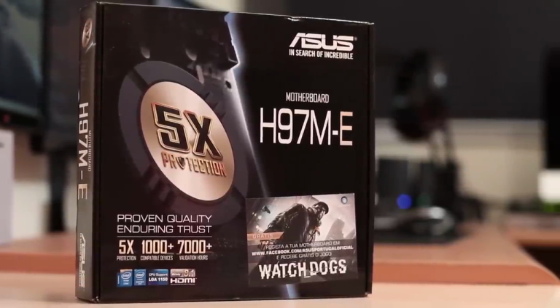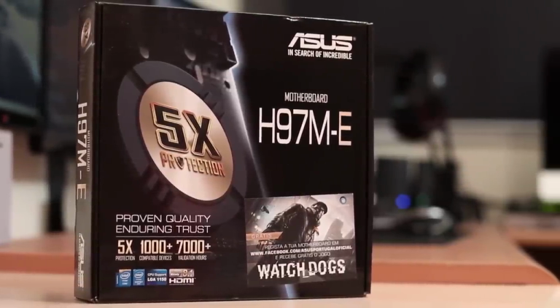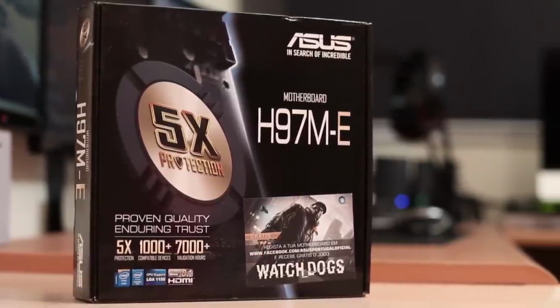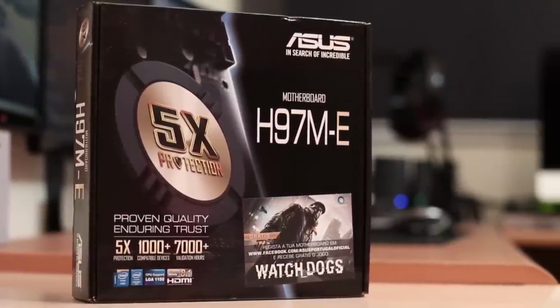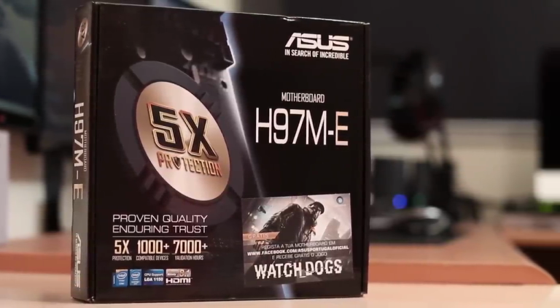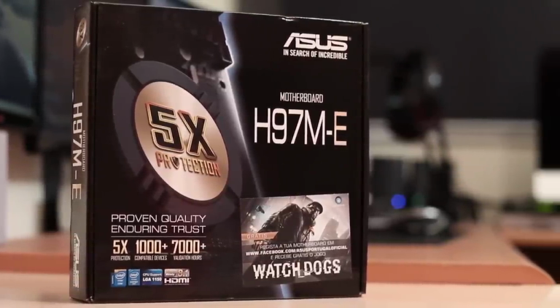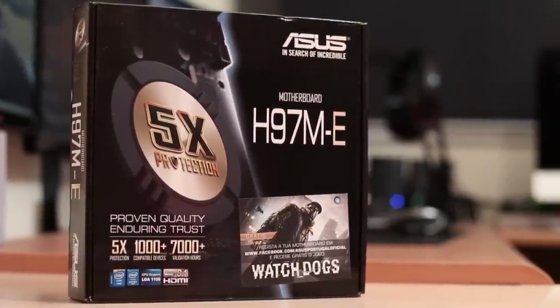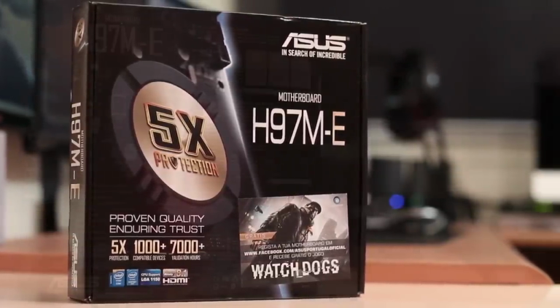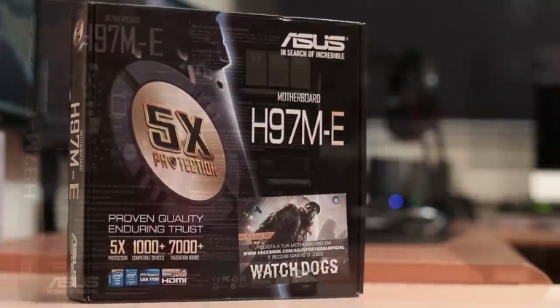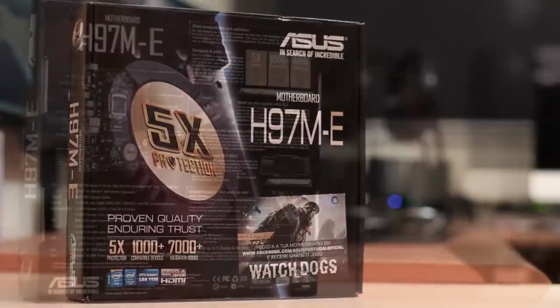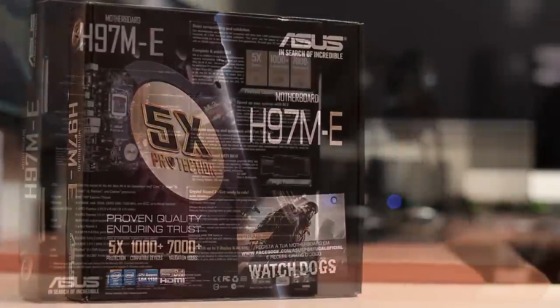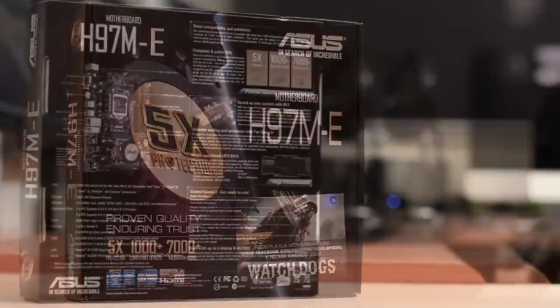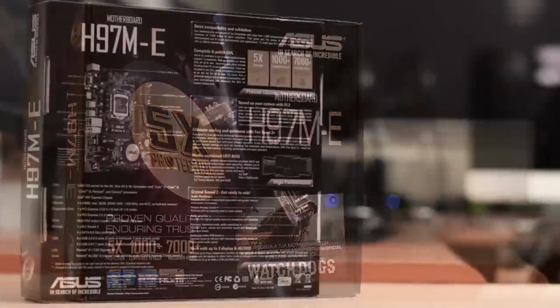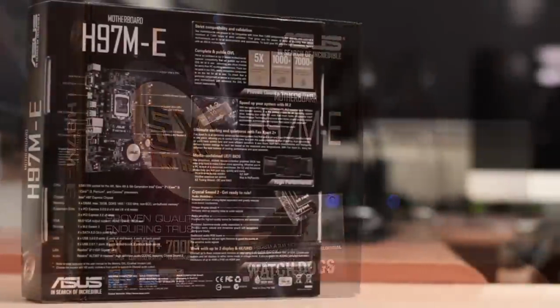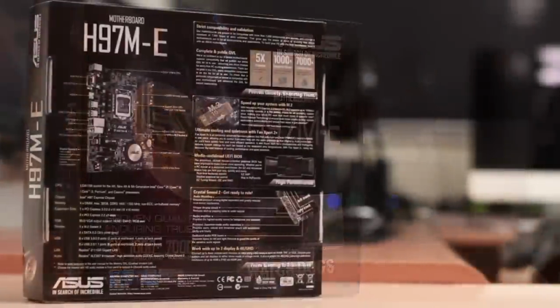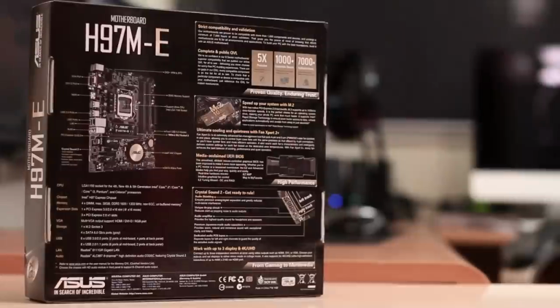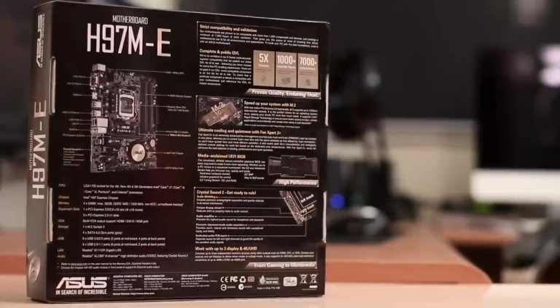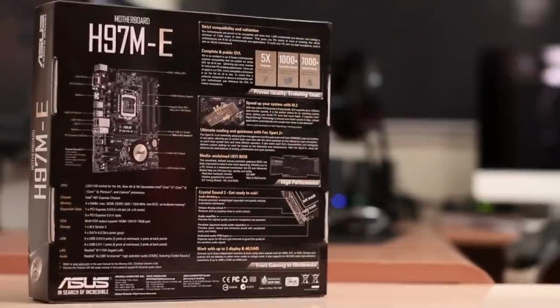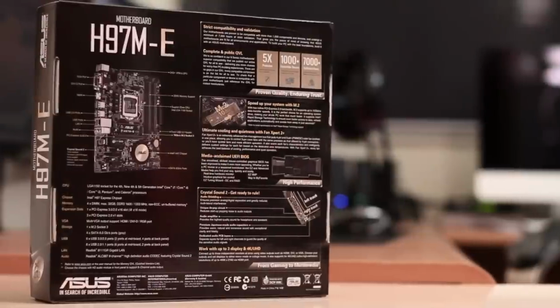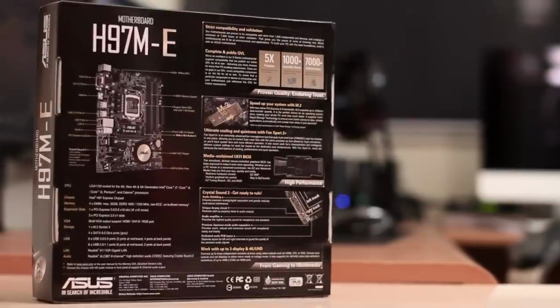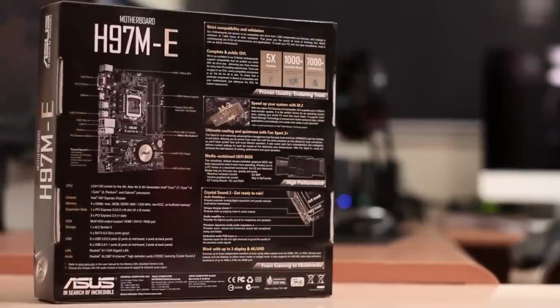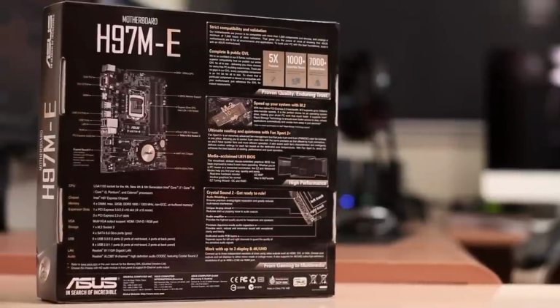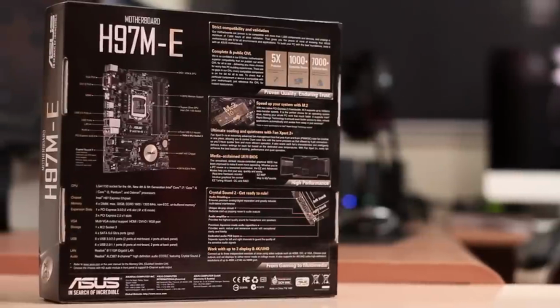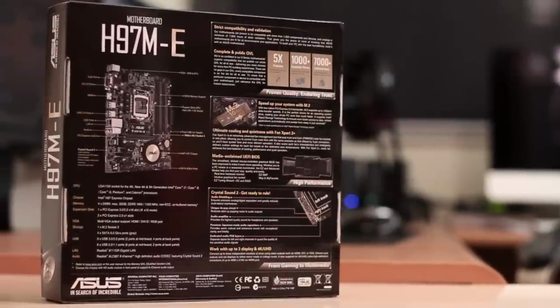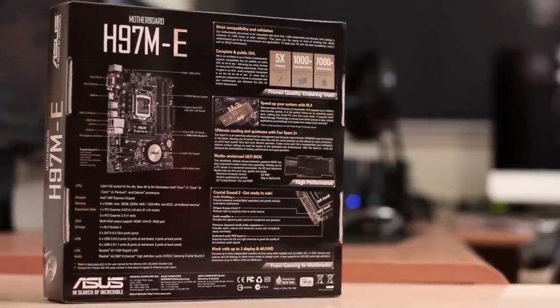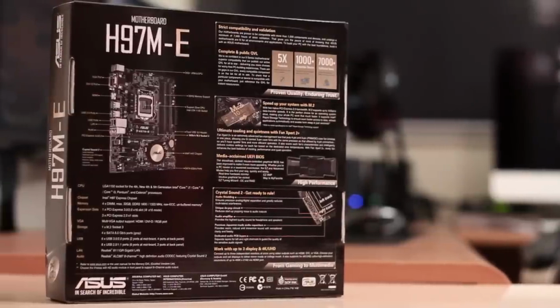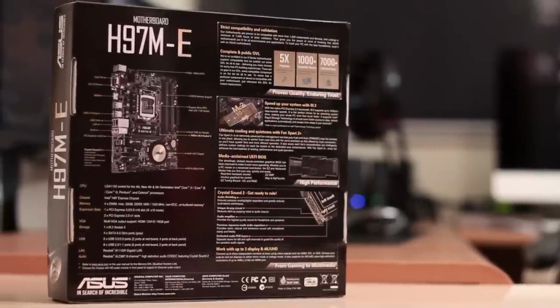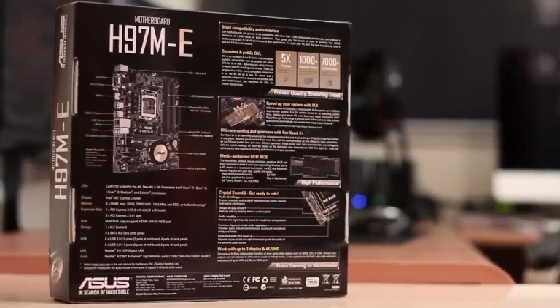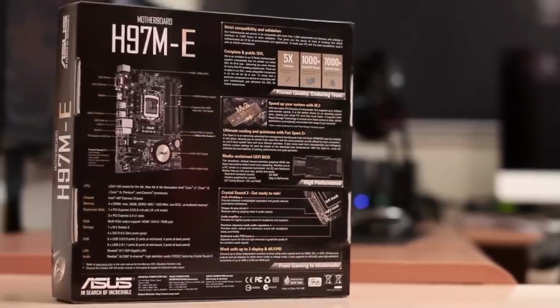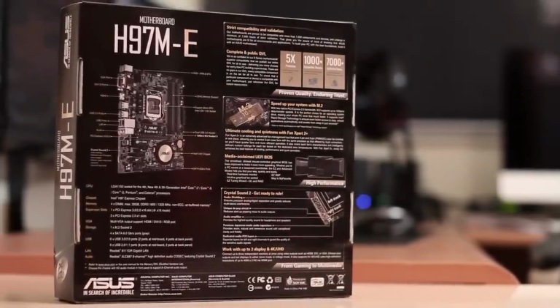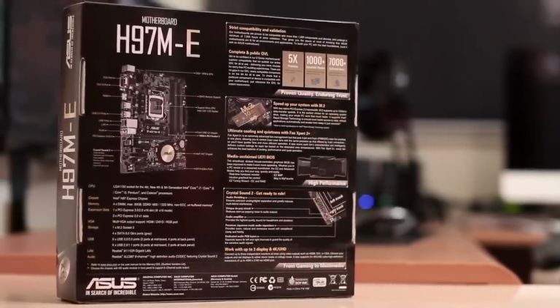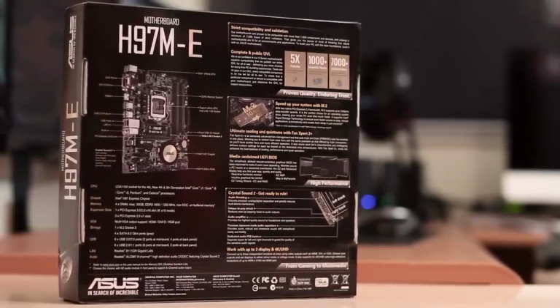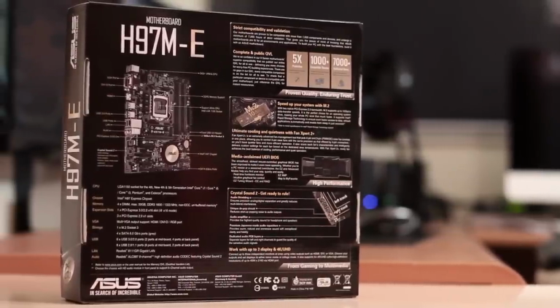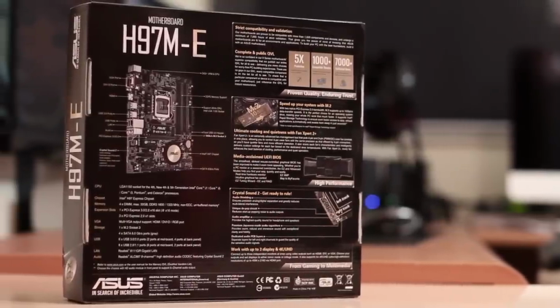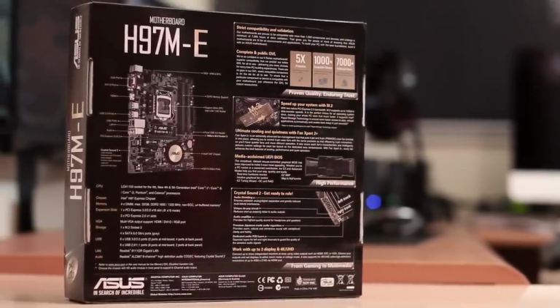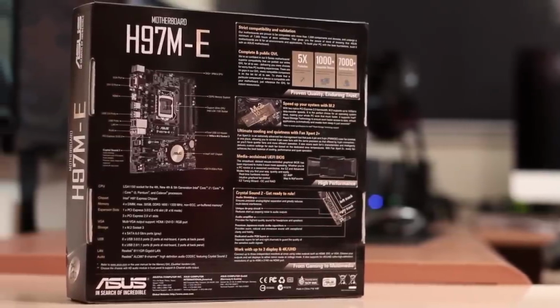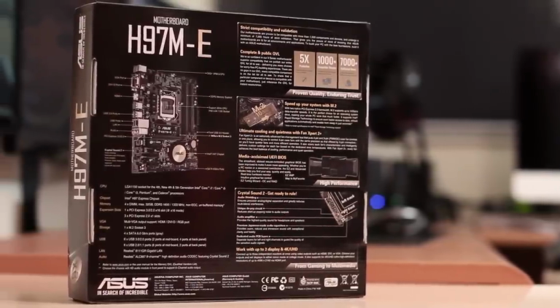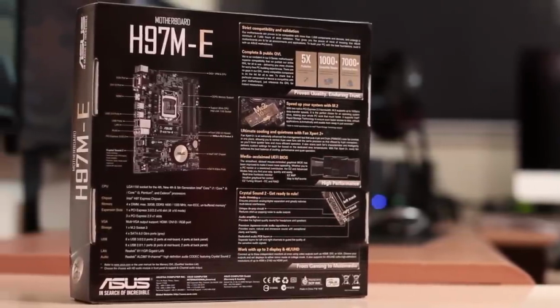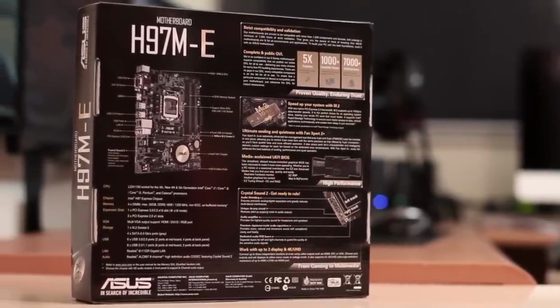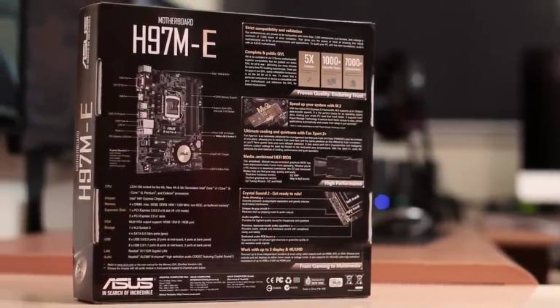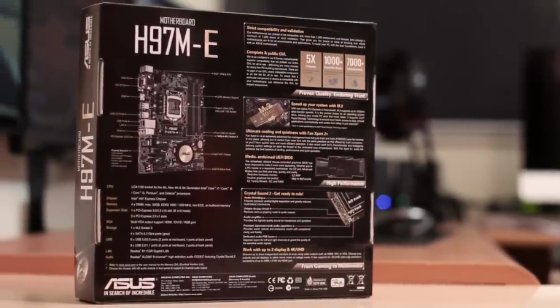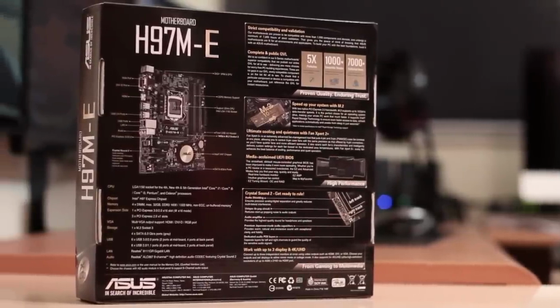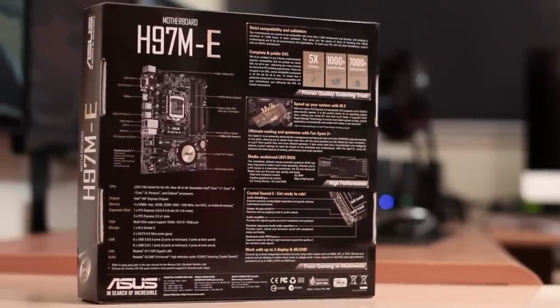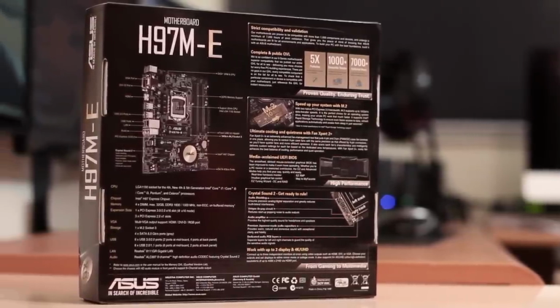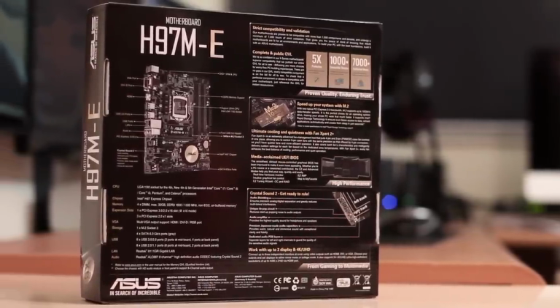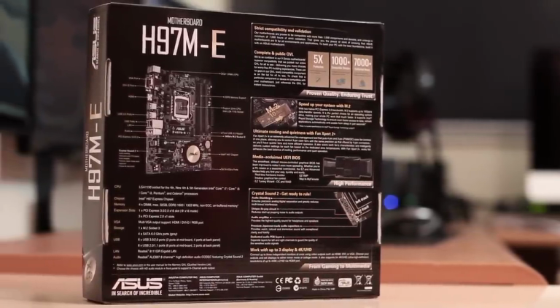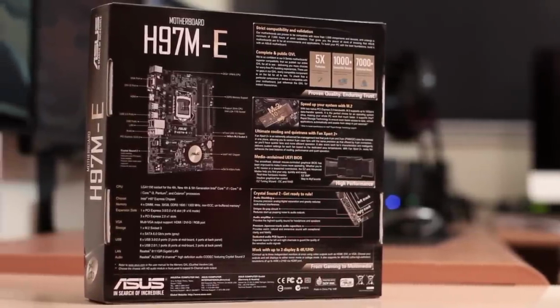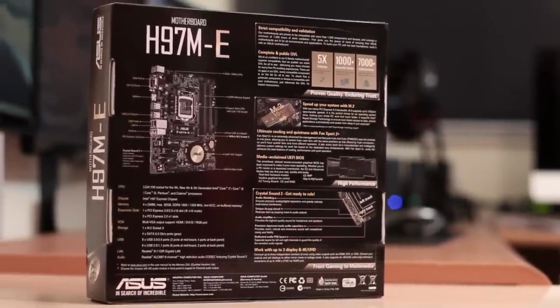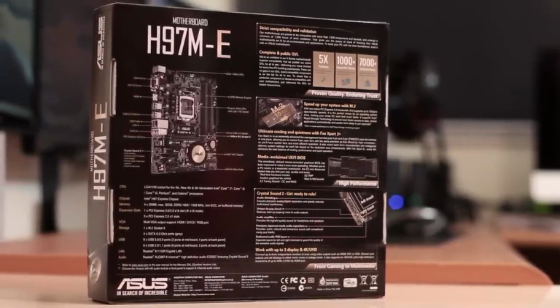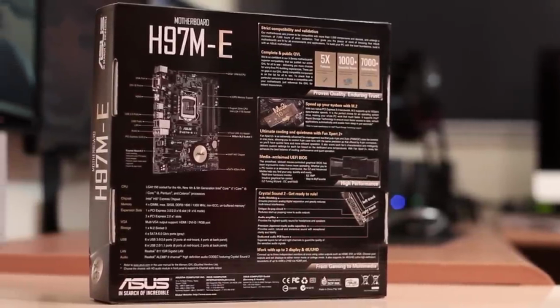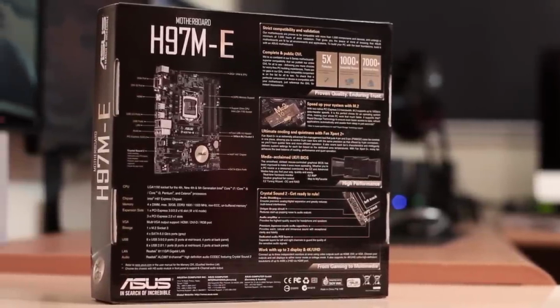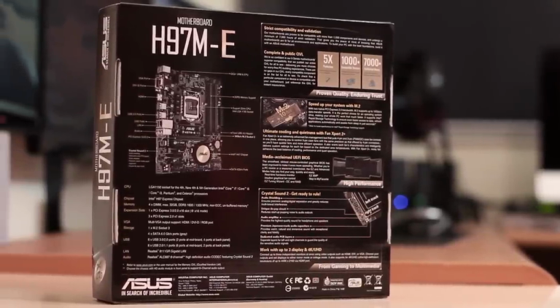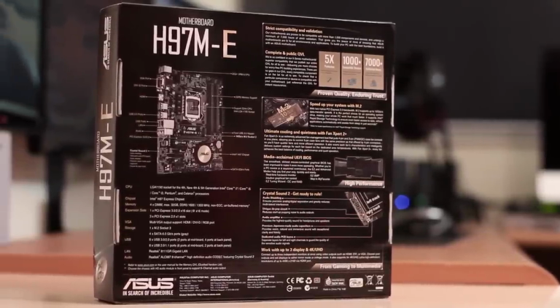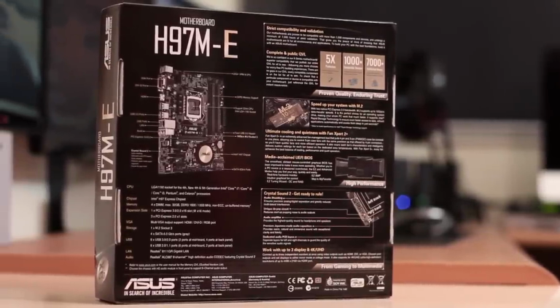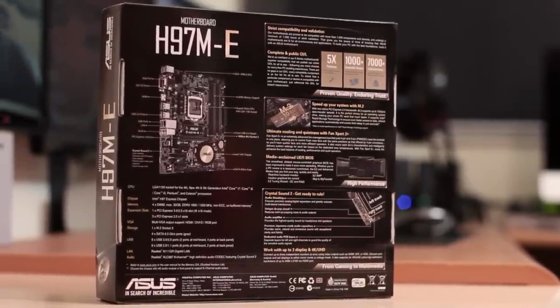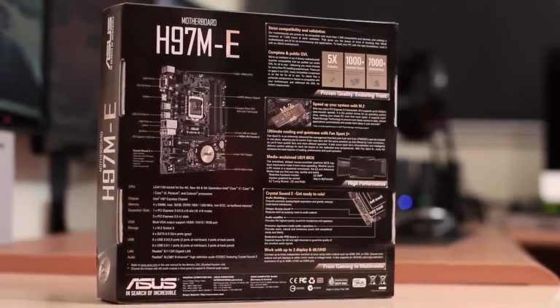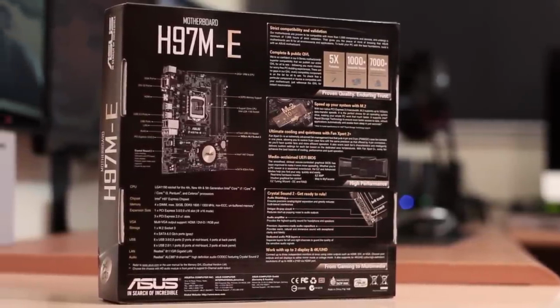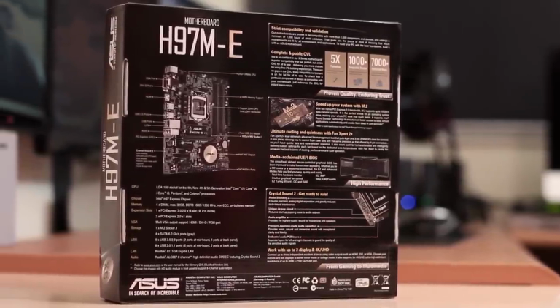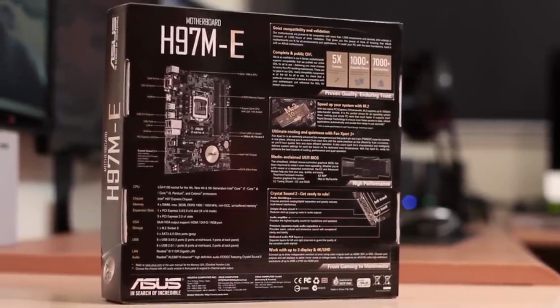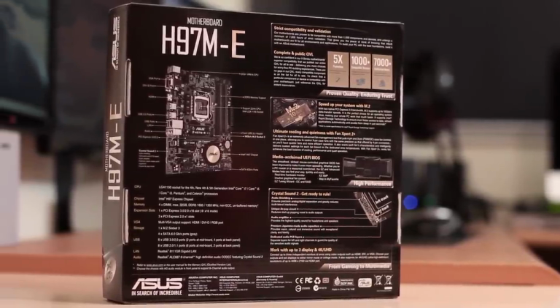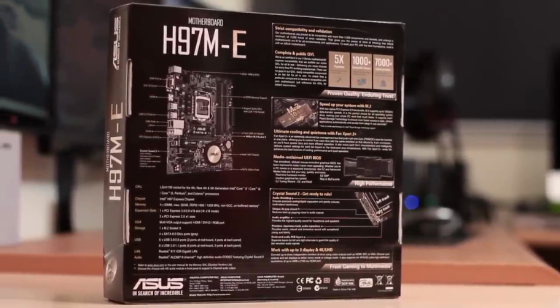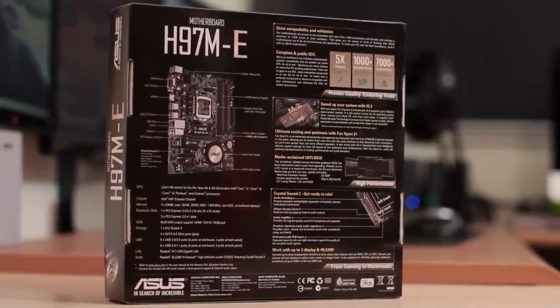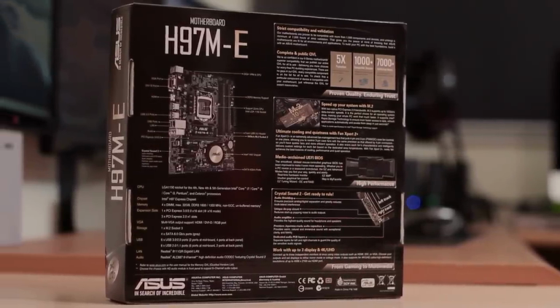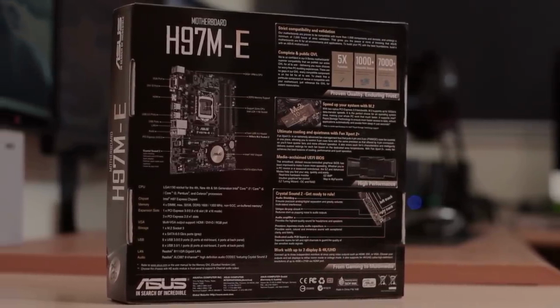That wraps up this quick overview about the ASUS H97ME. If you guys want to take a closer look and see it in action, just check the links below, and I'll see you guys on the next one.